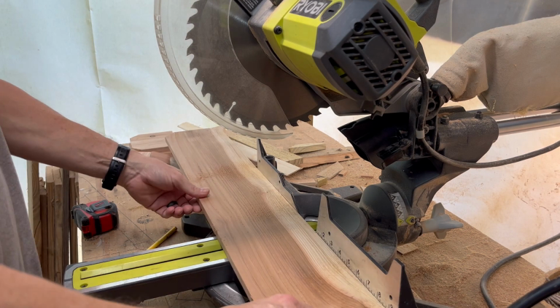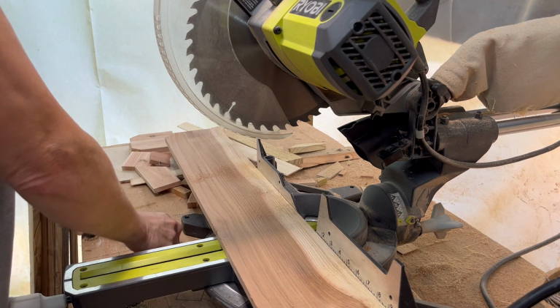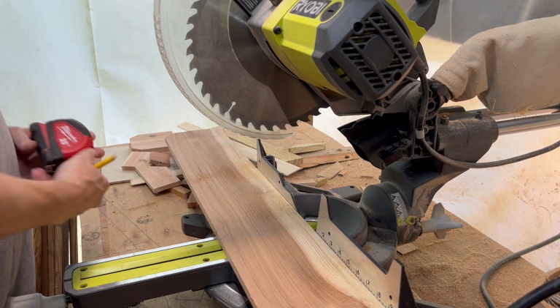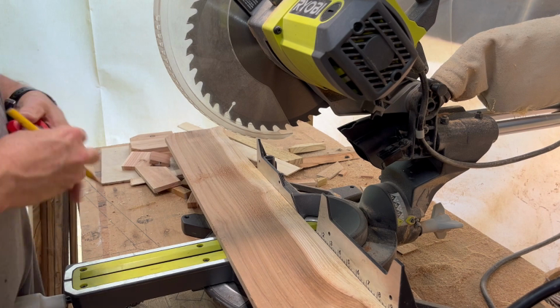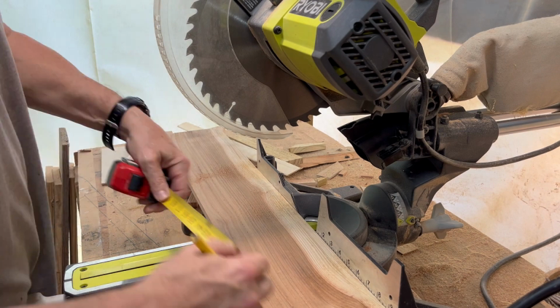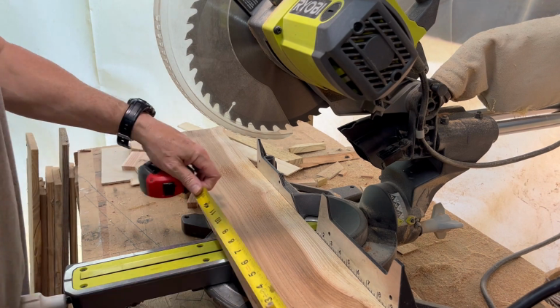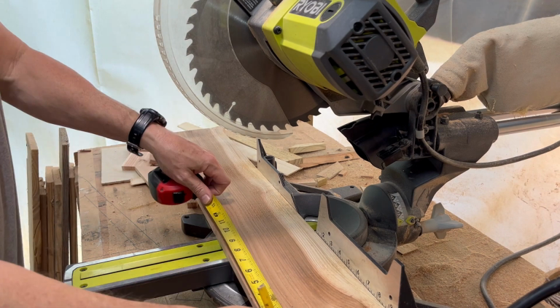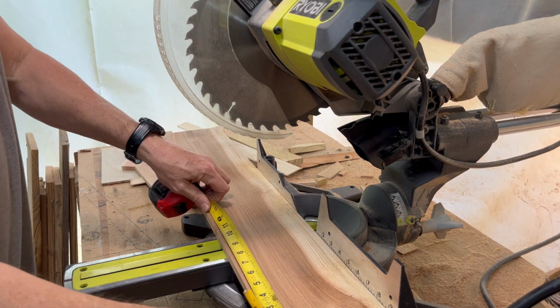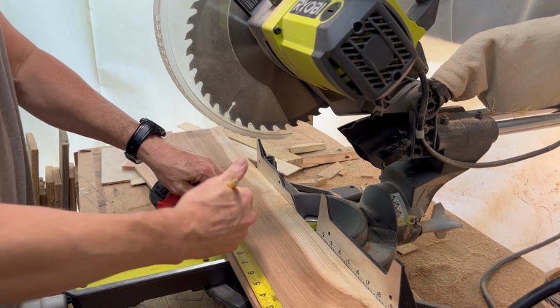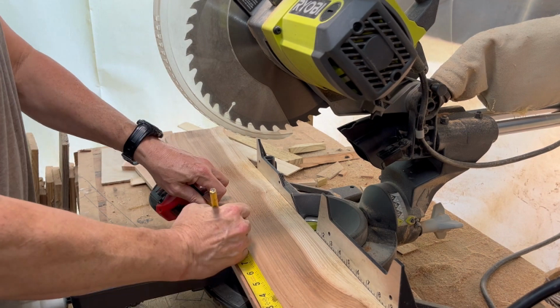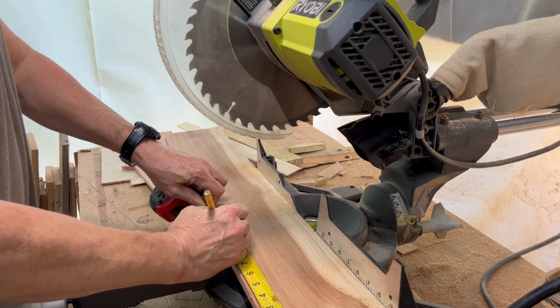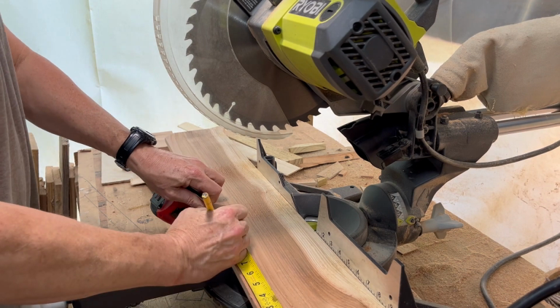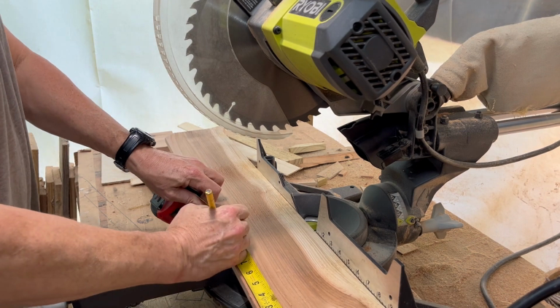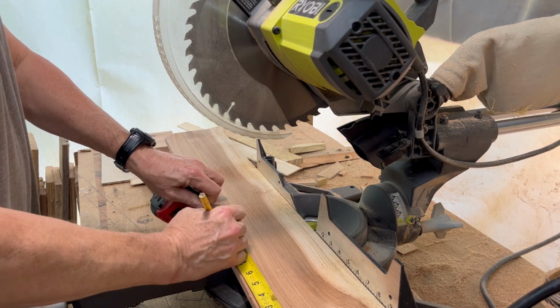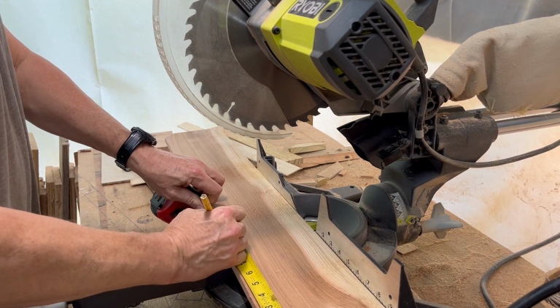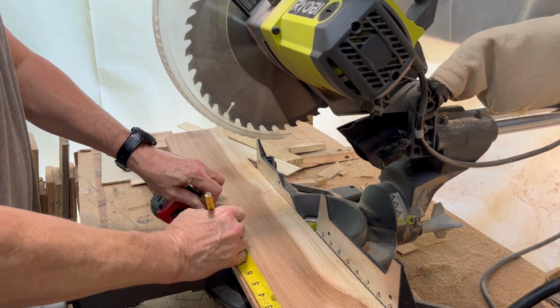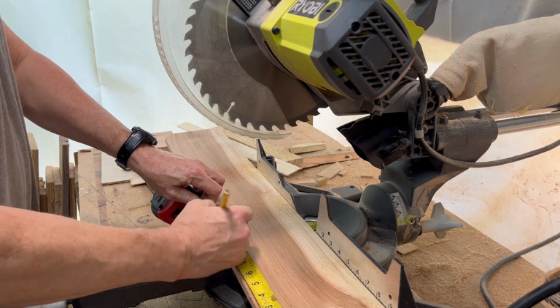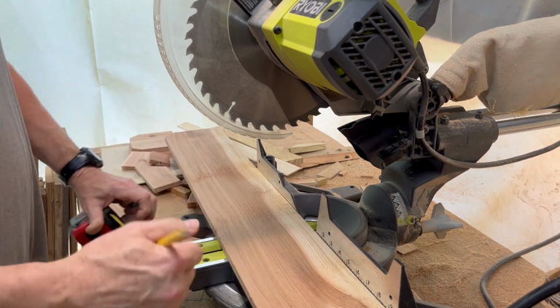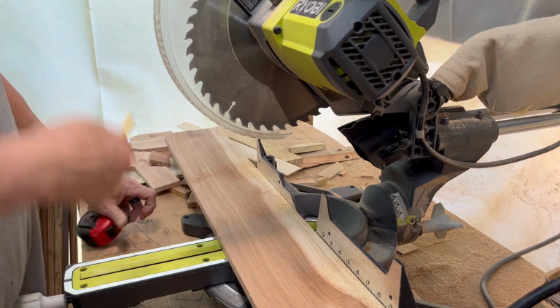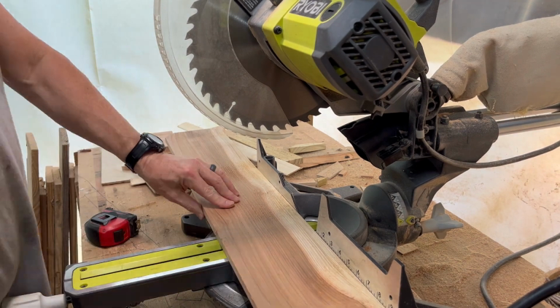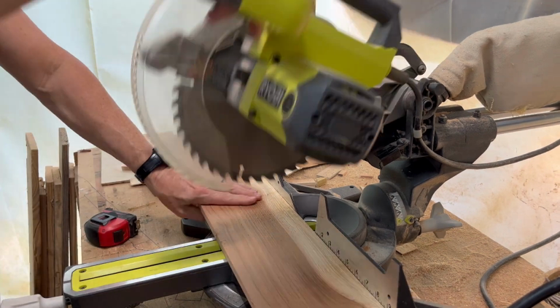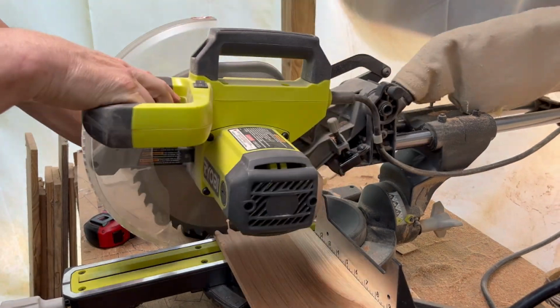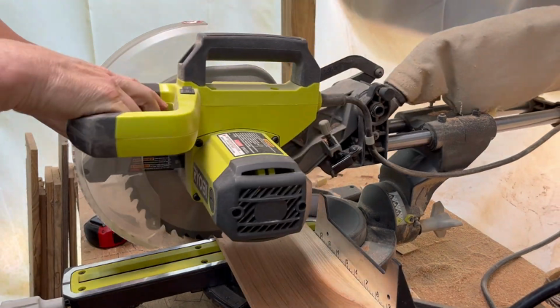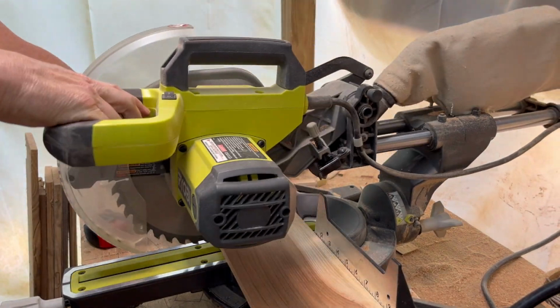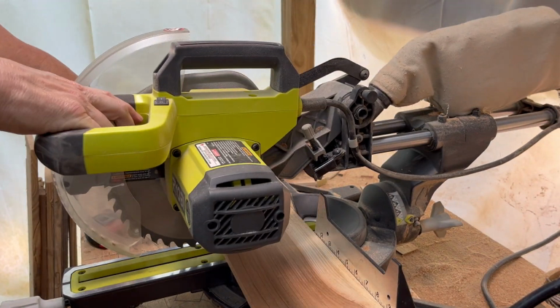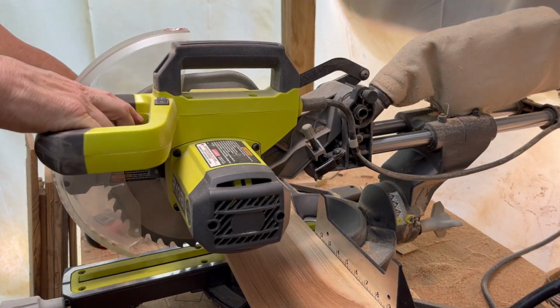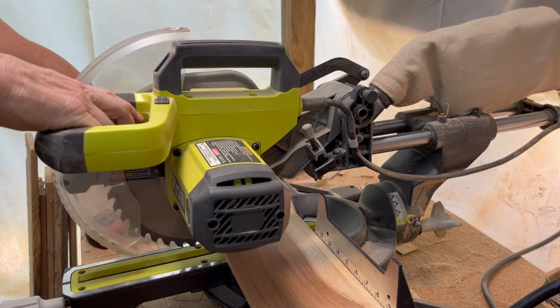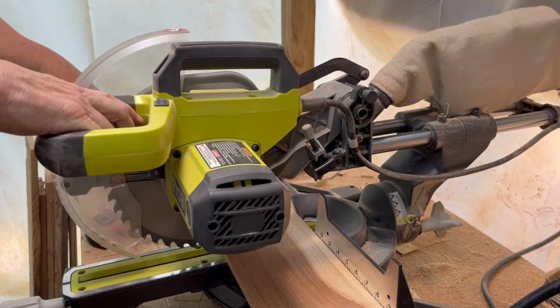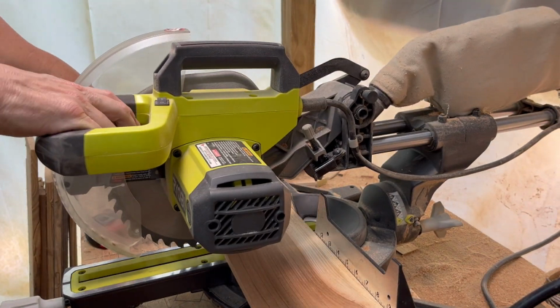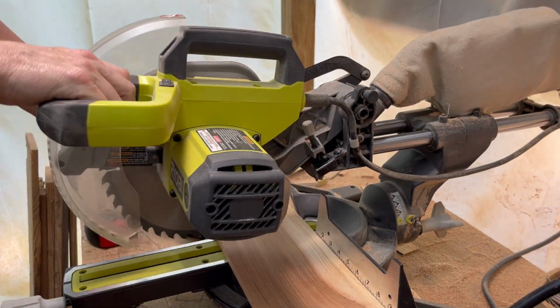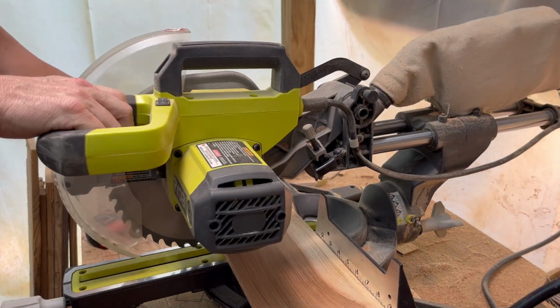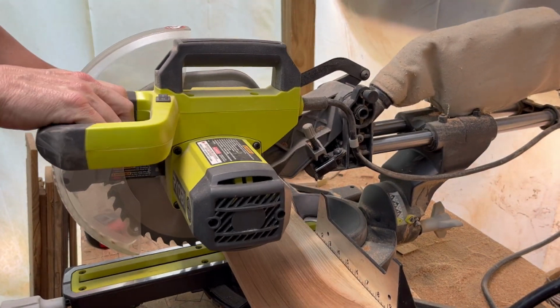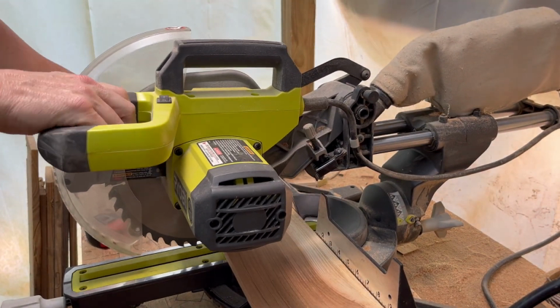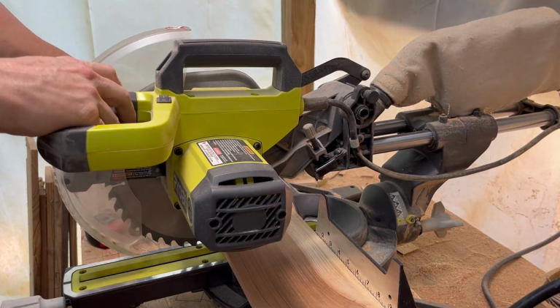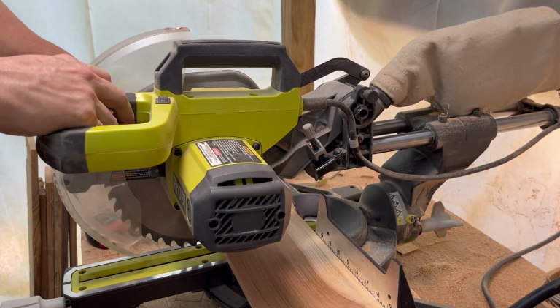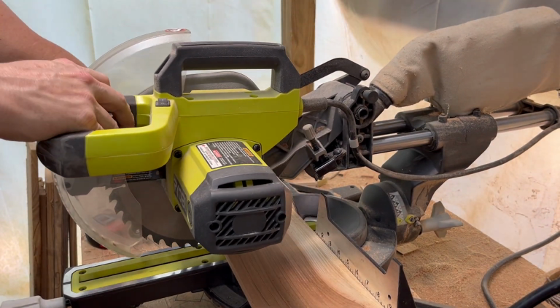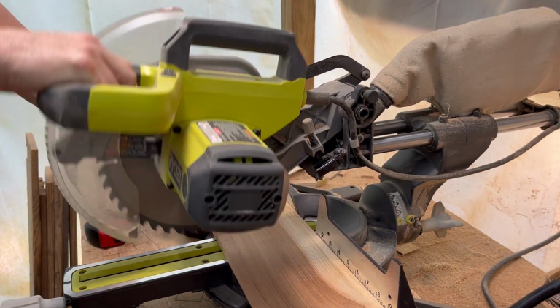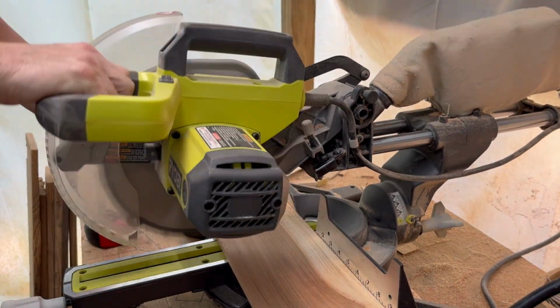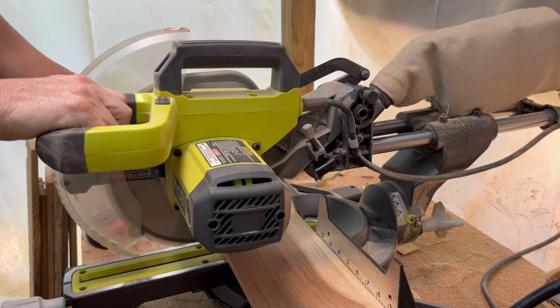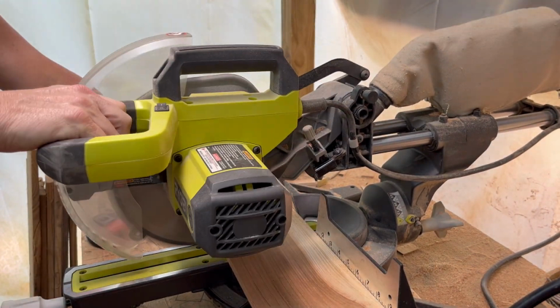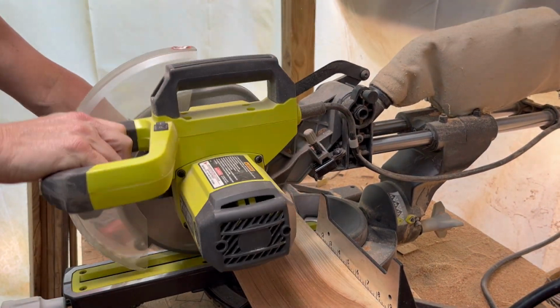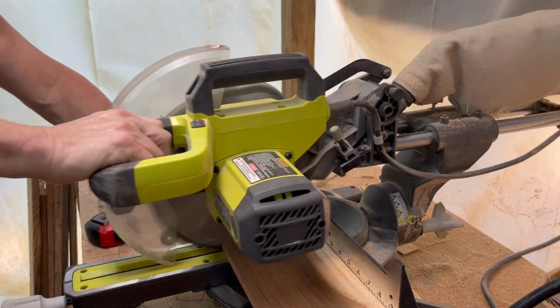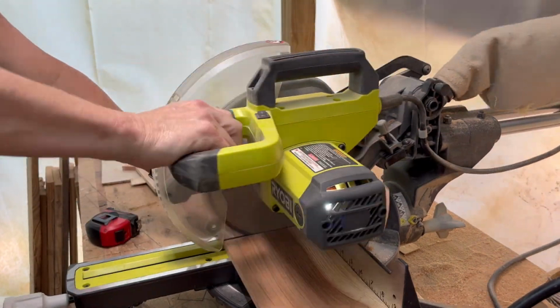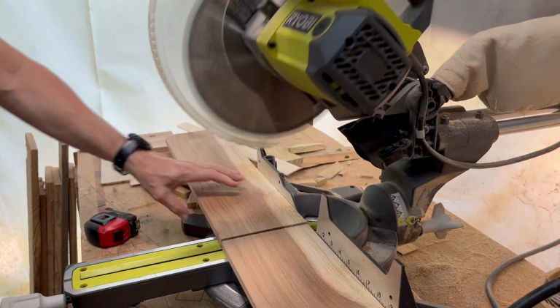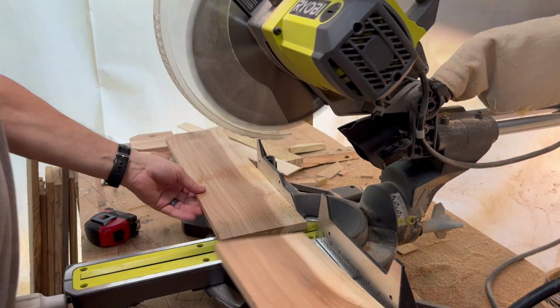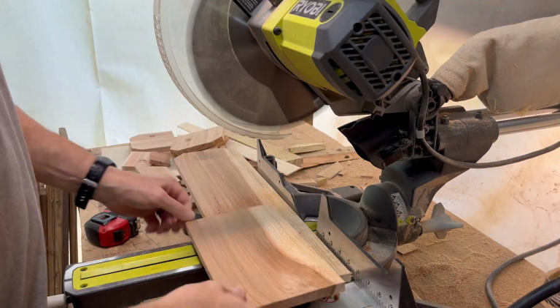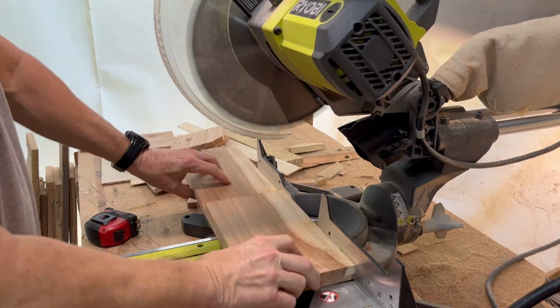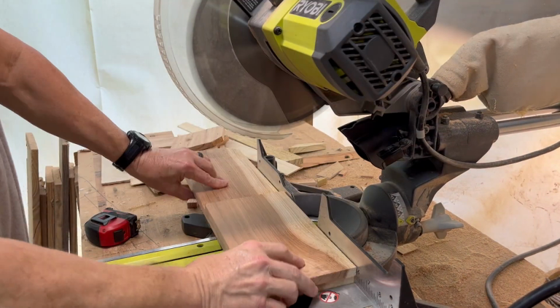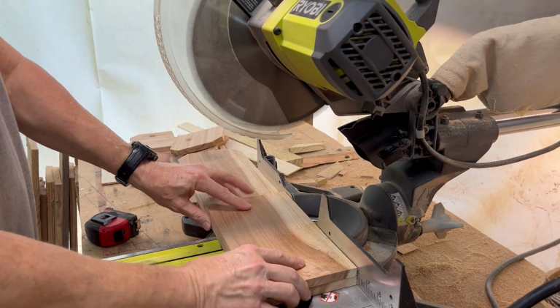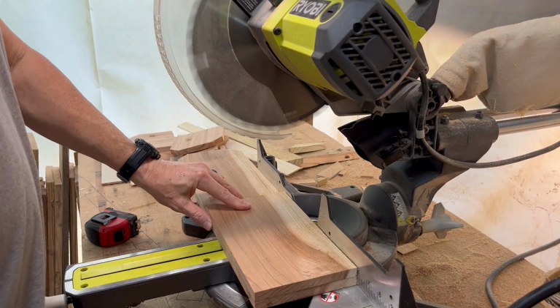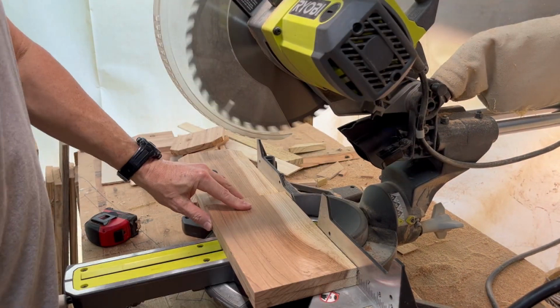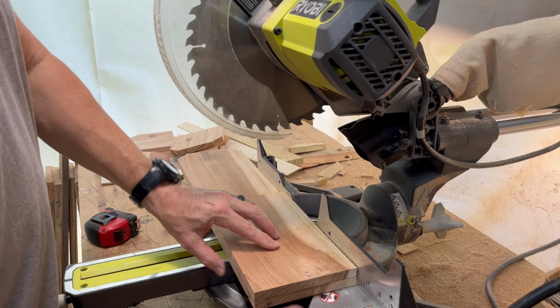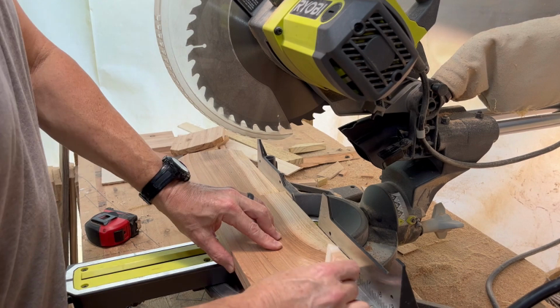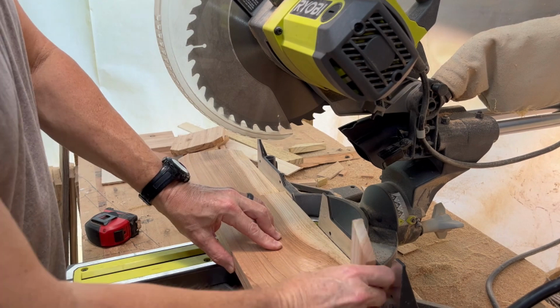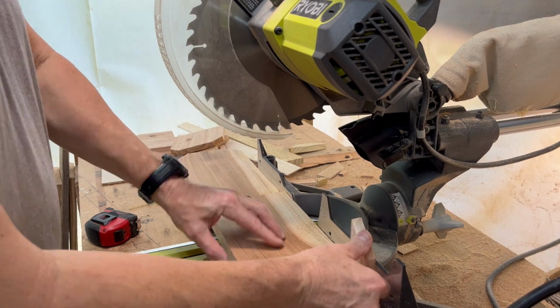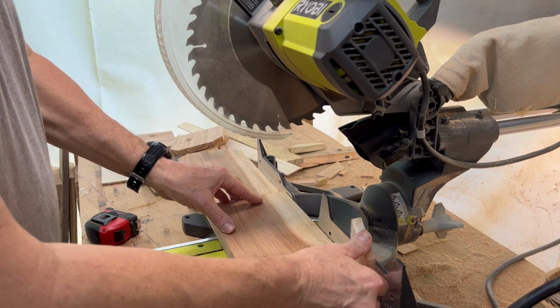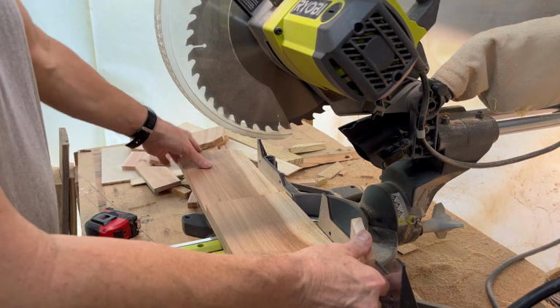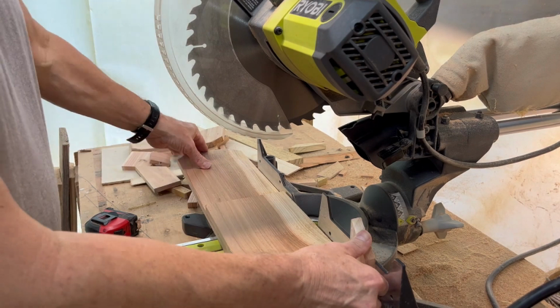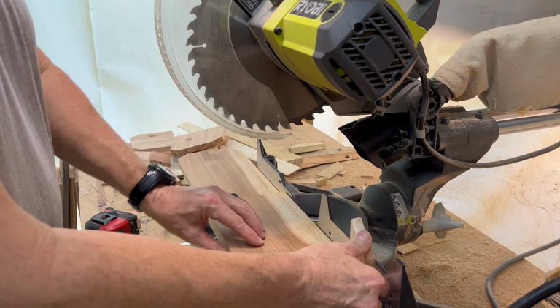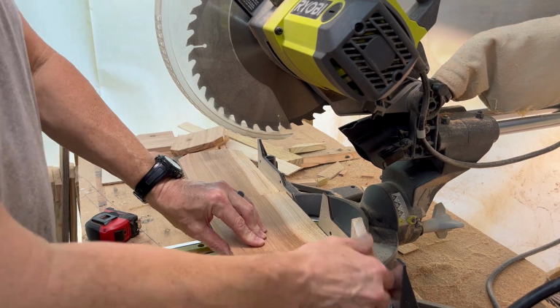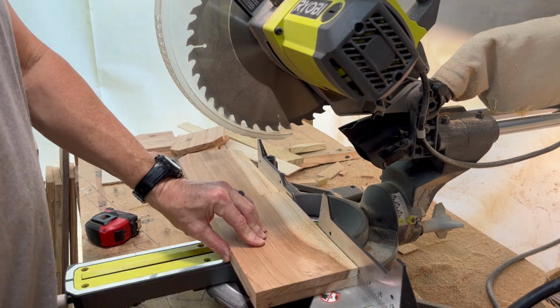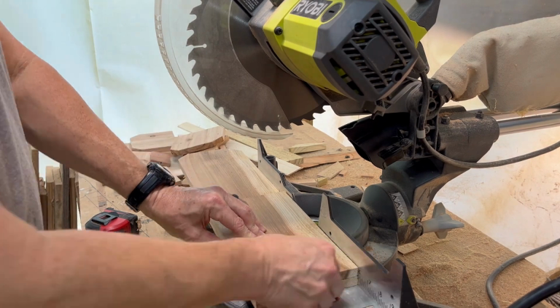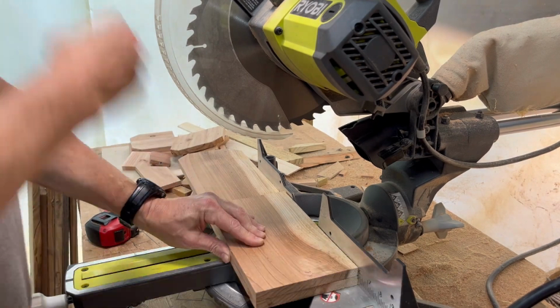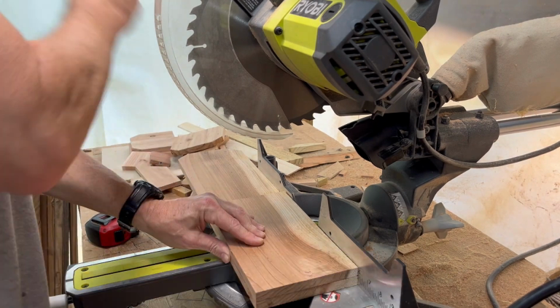What's up everybody! In this episode I will be showing you how to build a staghorn fern hanging planter out of cedar fence pickets.